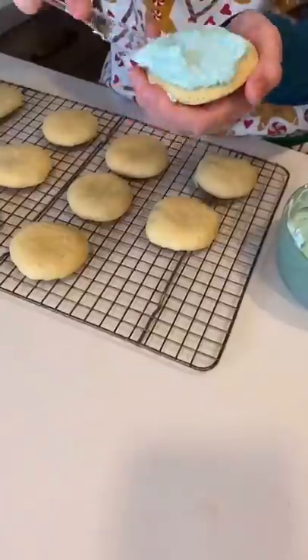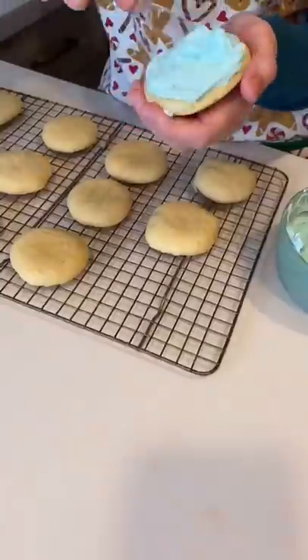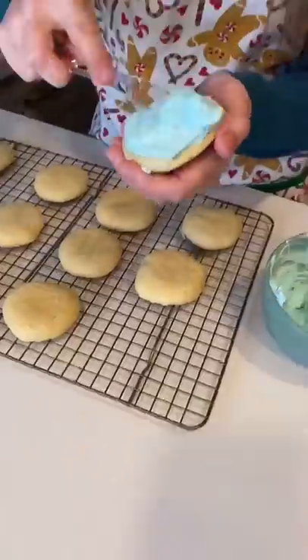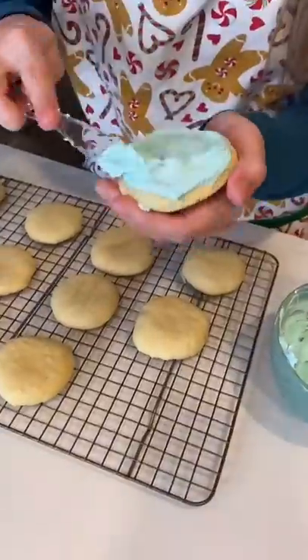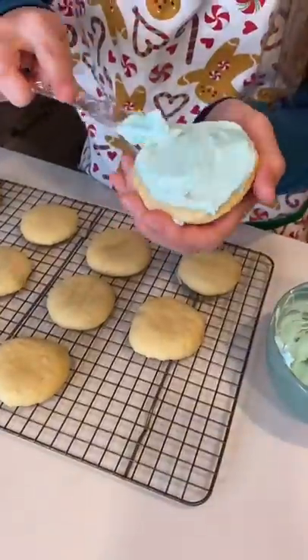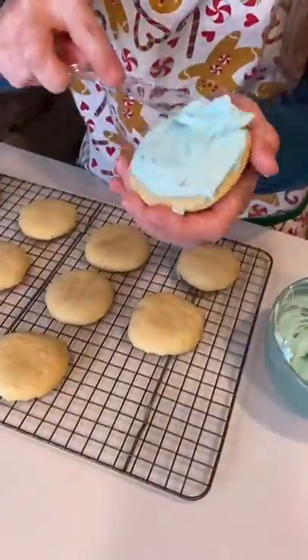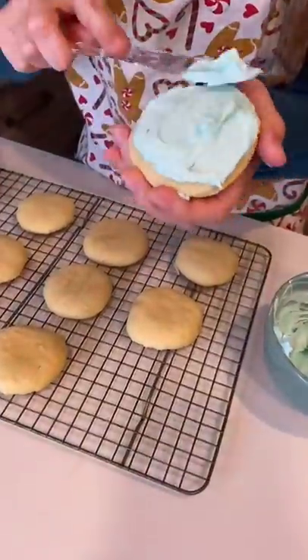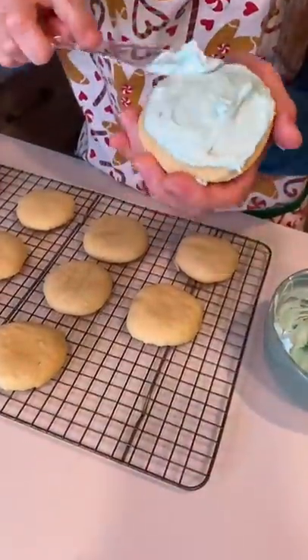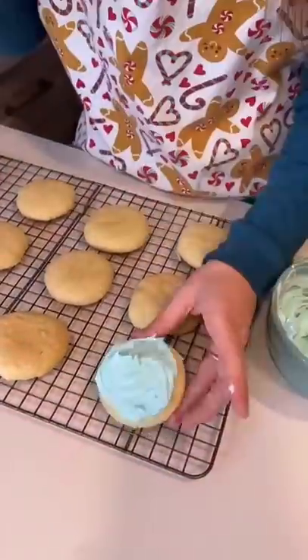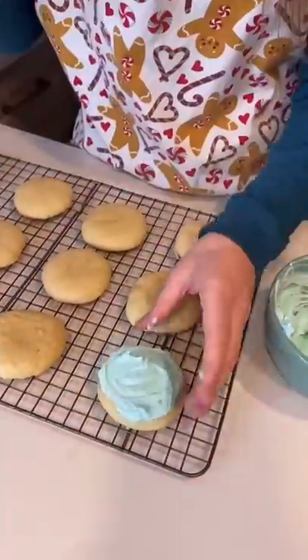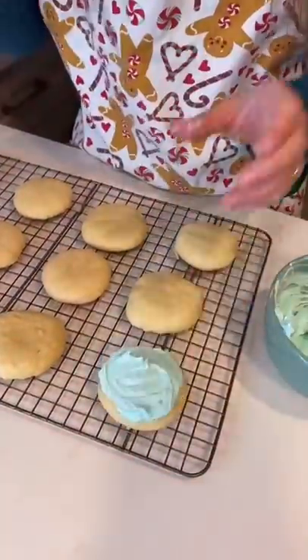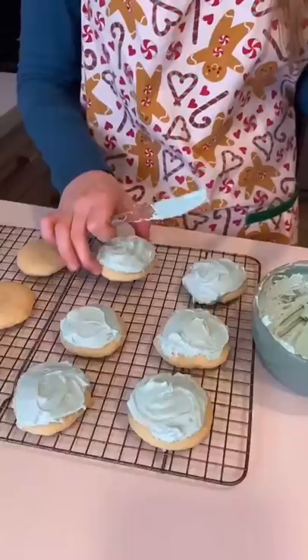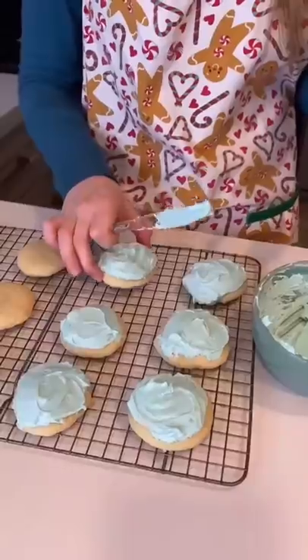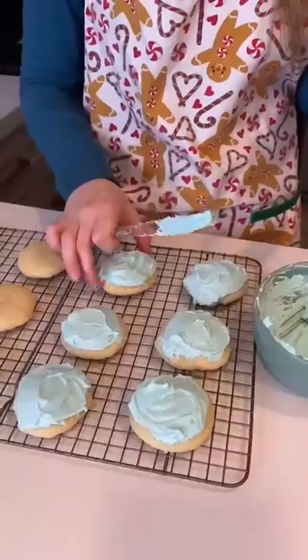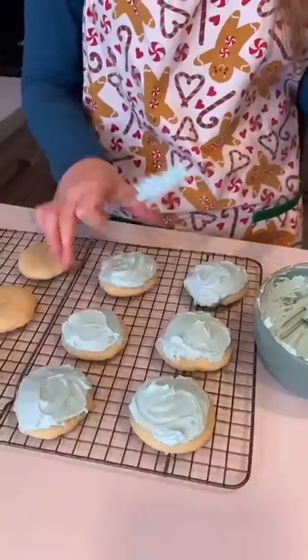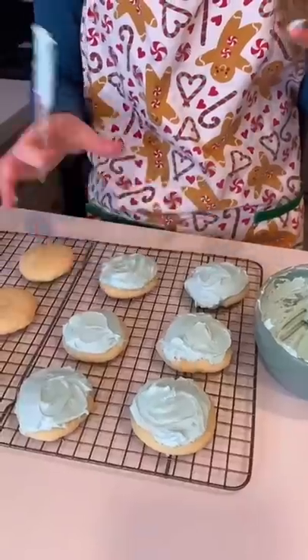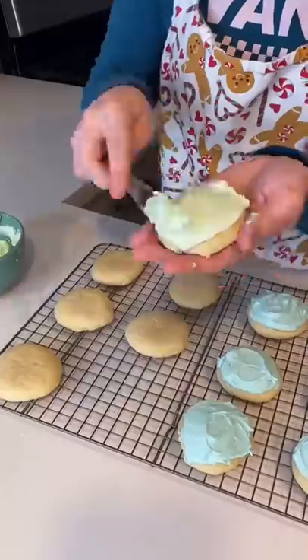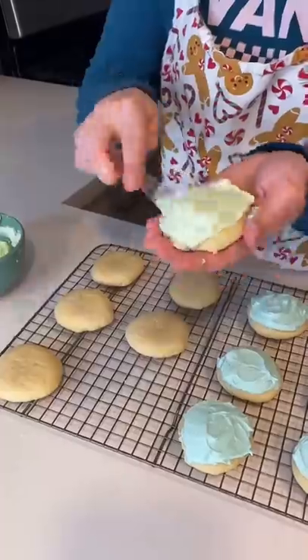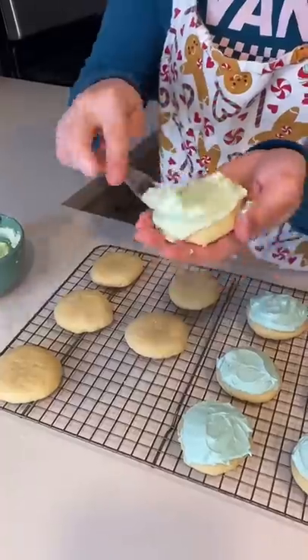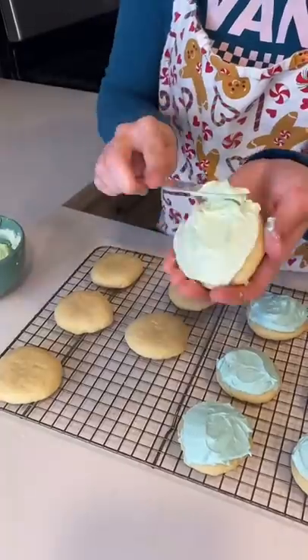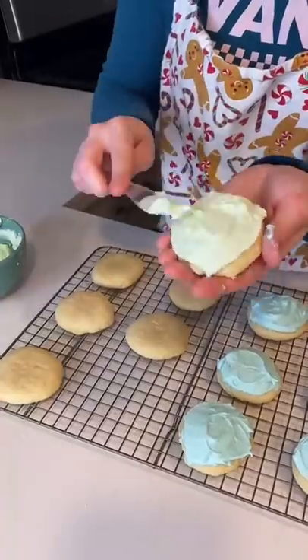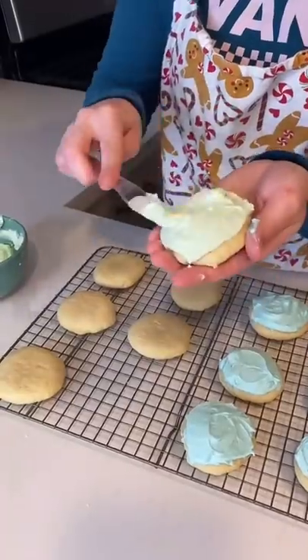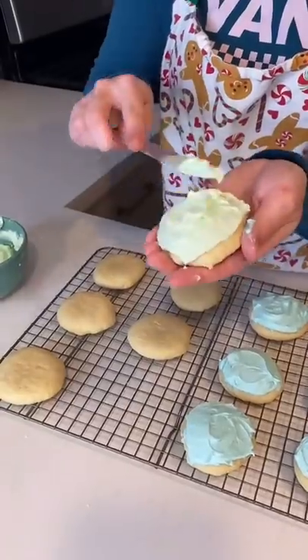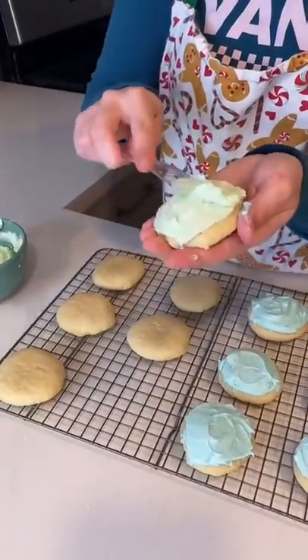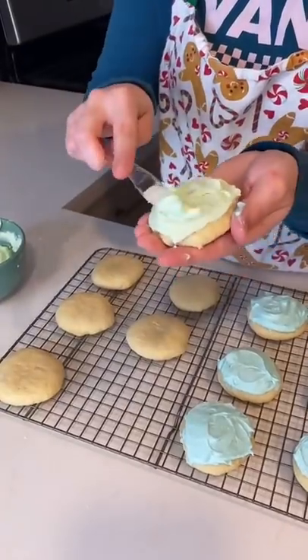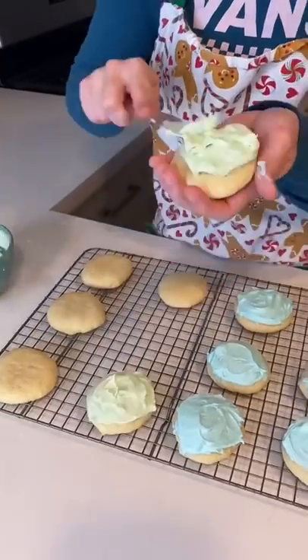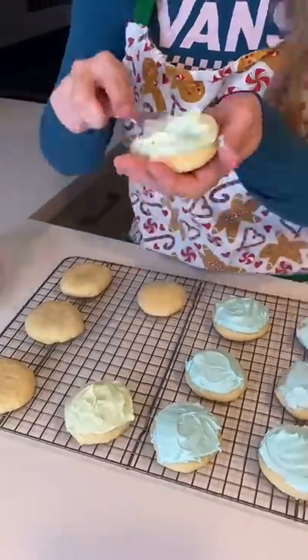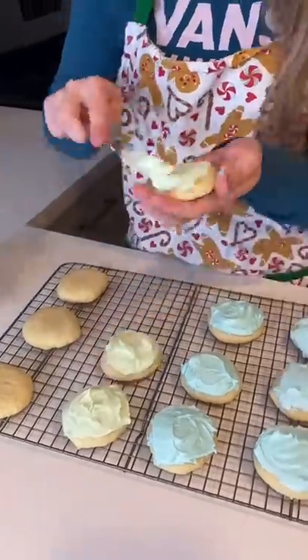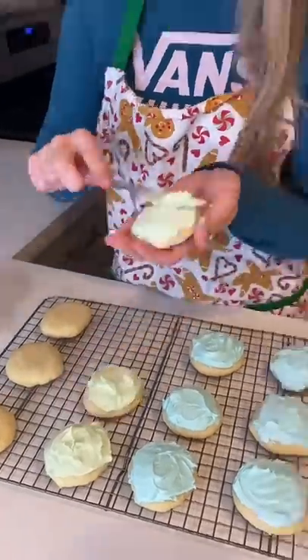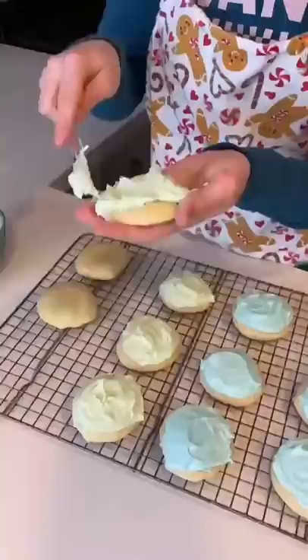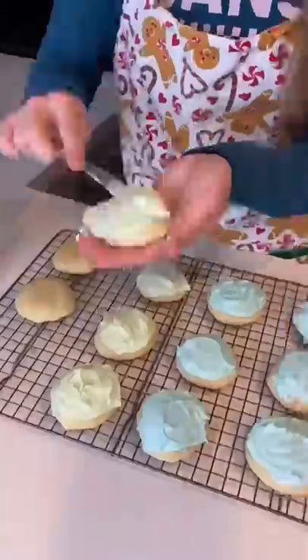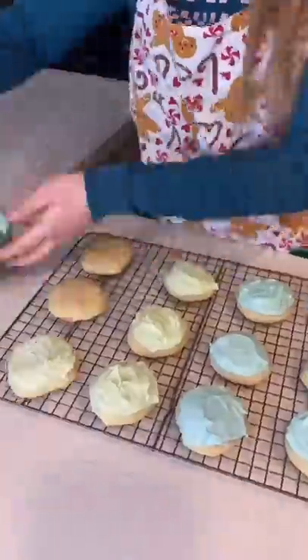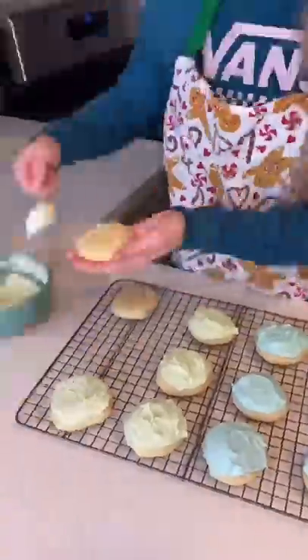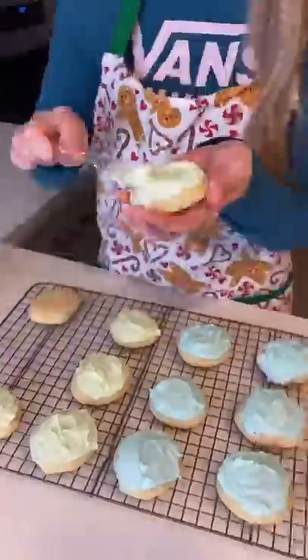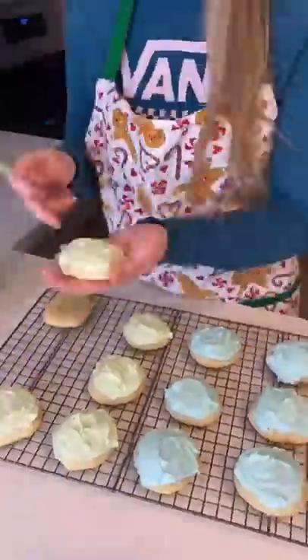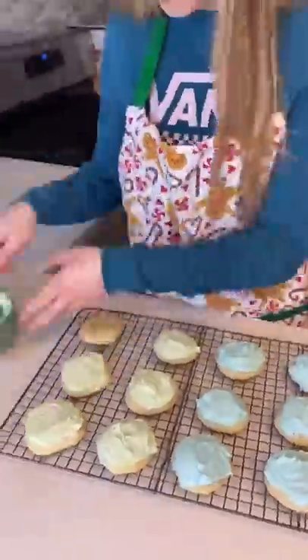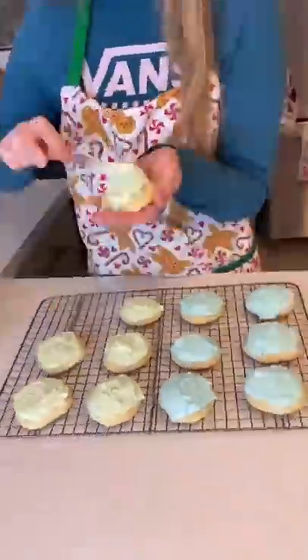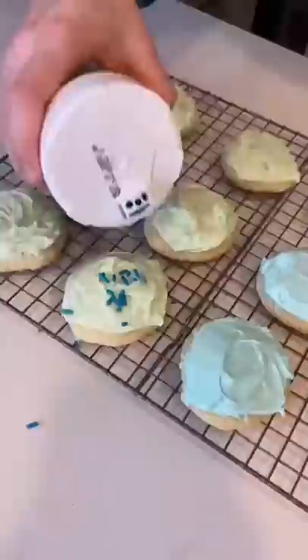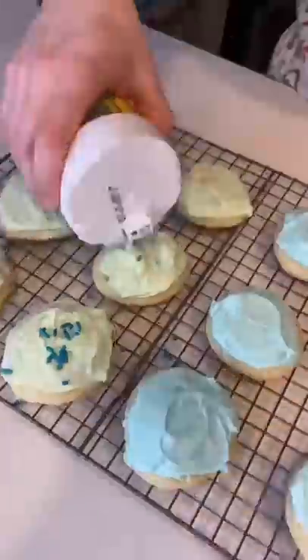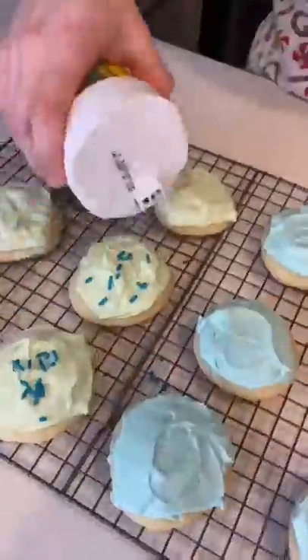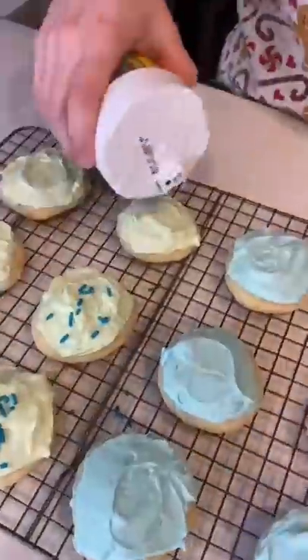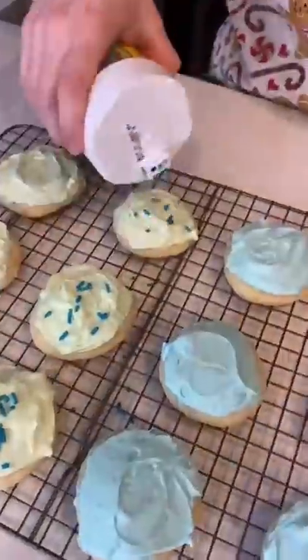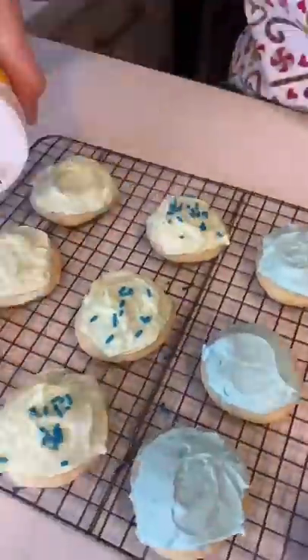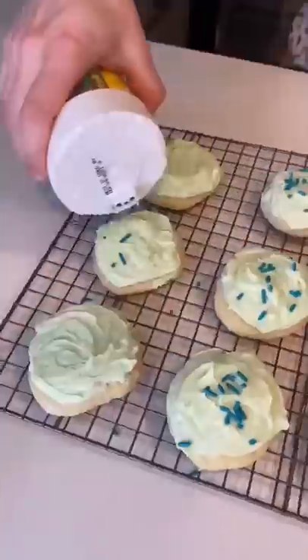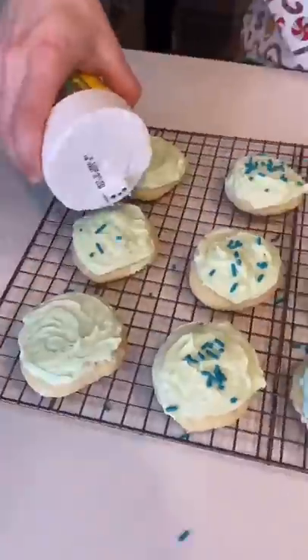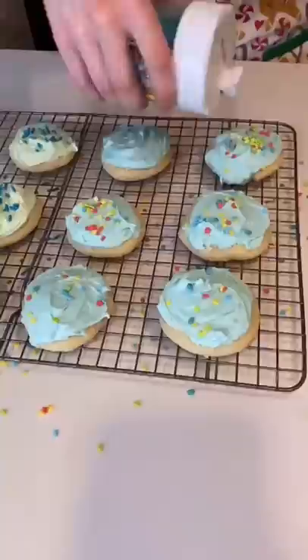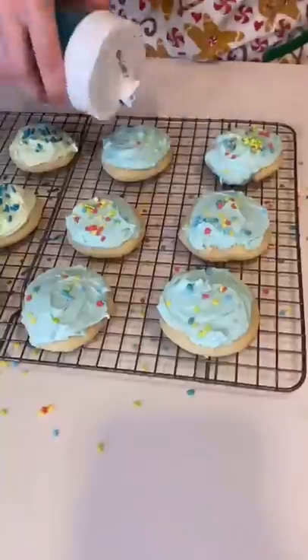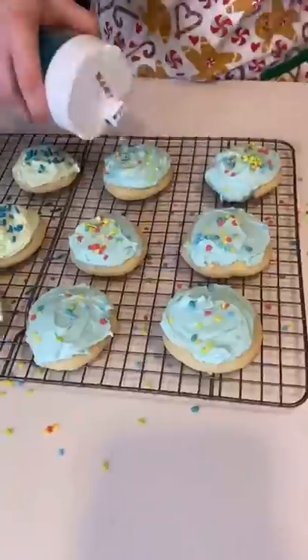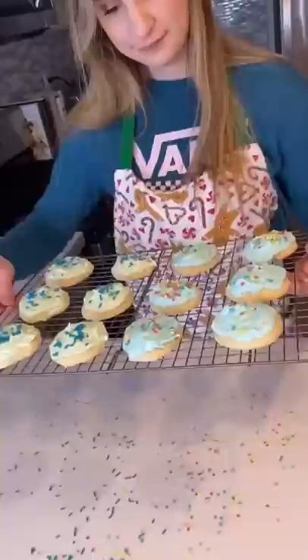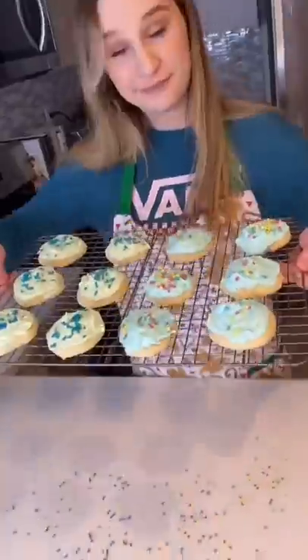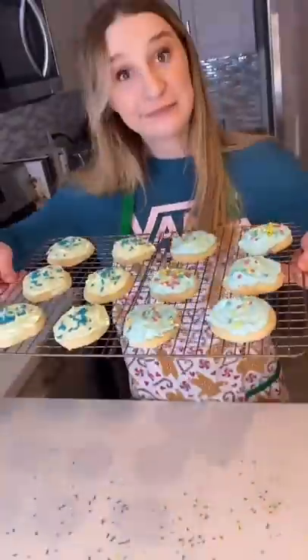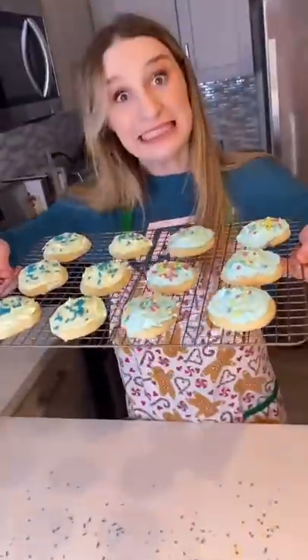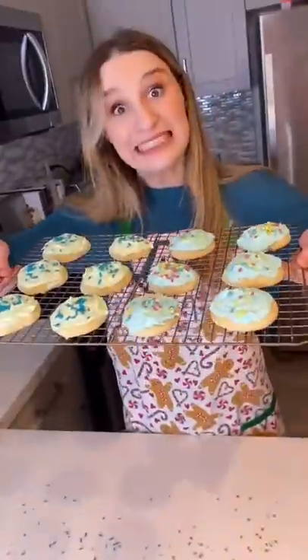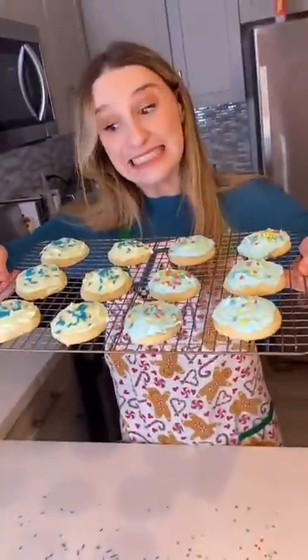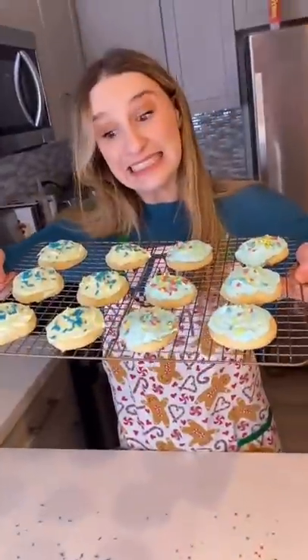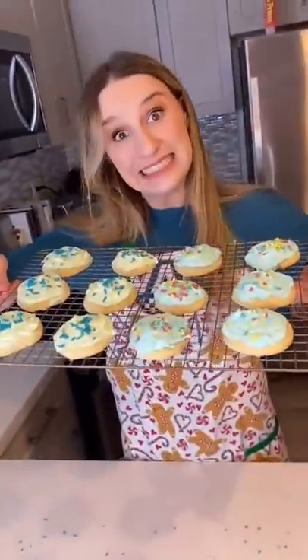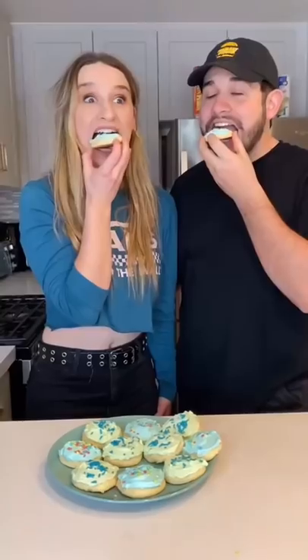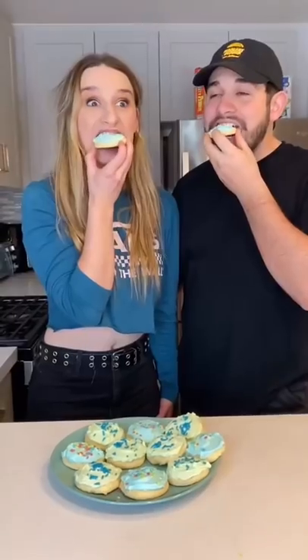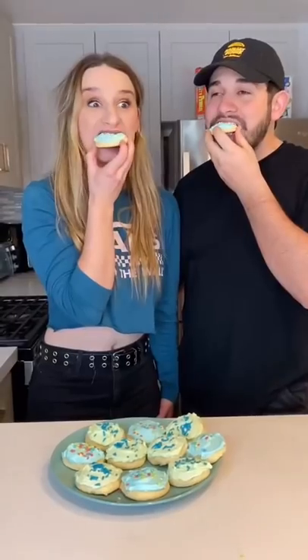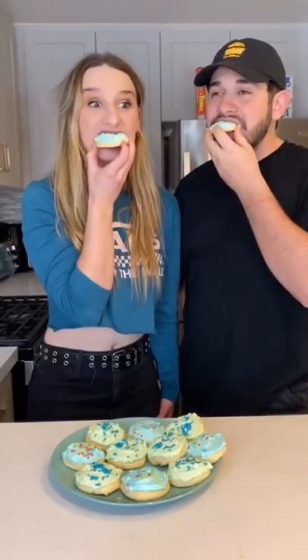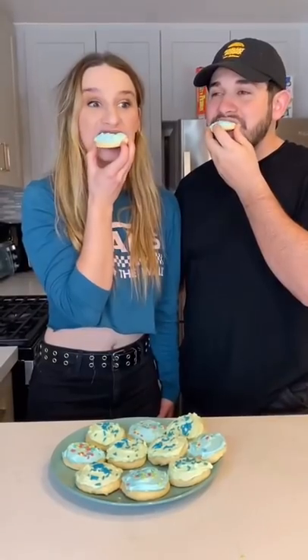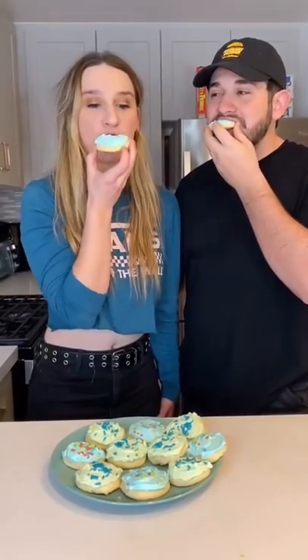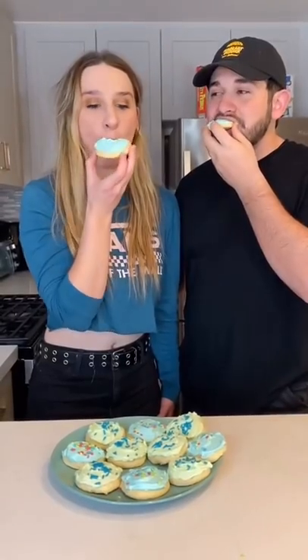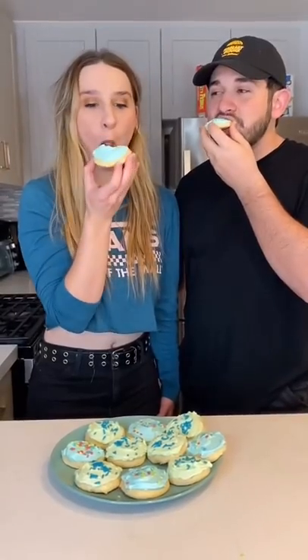When I frosted the cookies, I made sure to cover the top of the cookies but not the sides of them. And in order to give them the Loft House cookie look, I added some sprinkles, and we tried them.